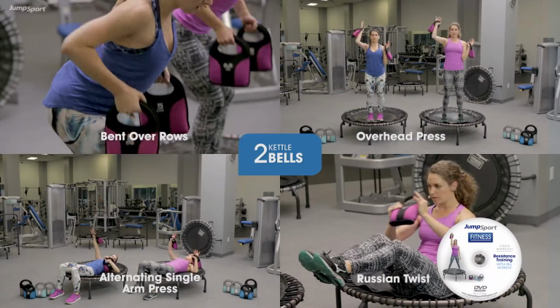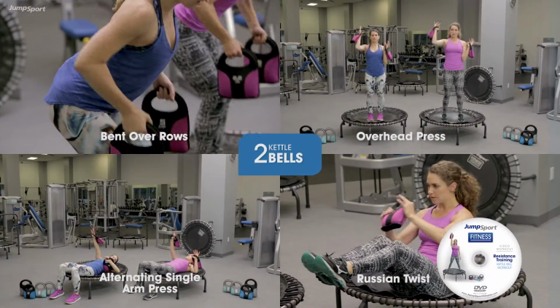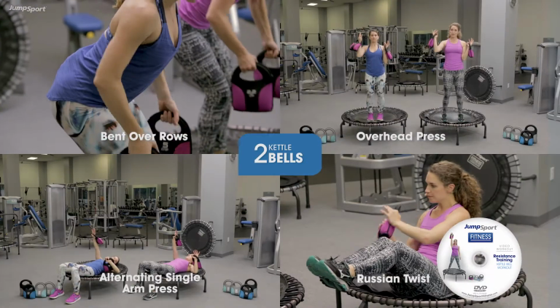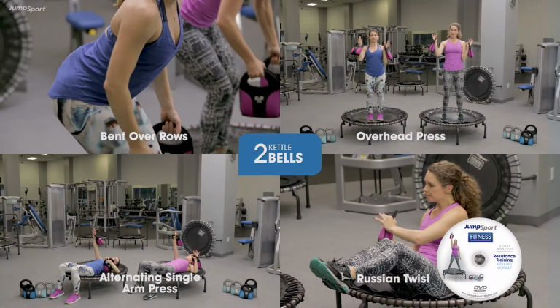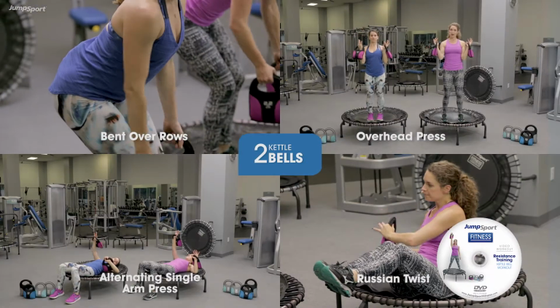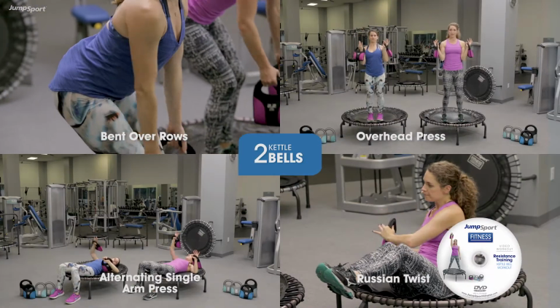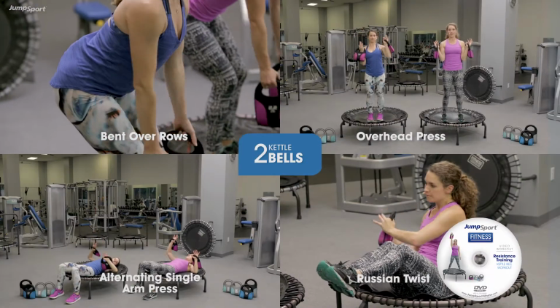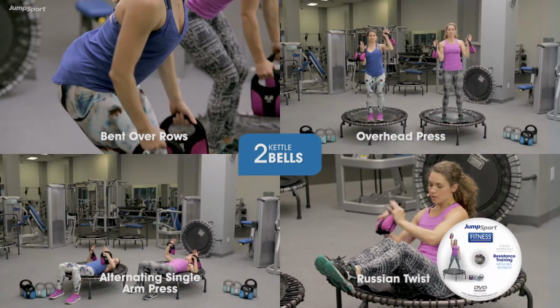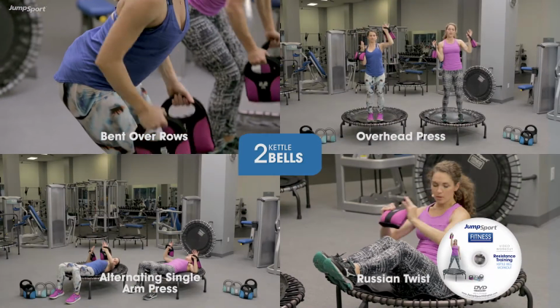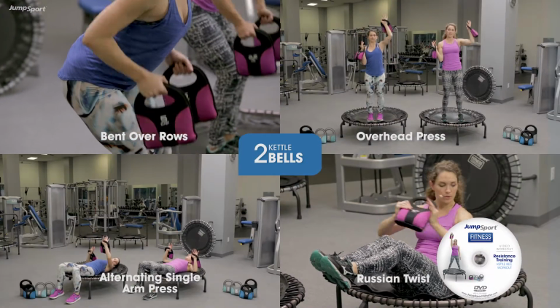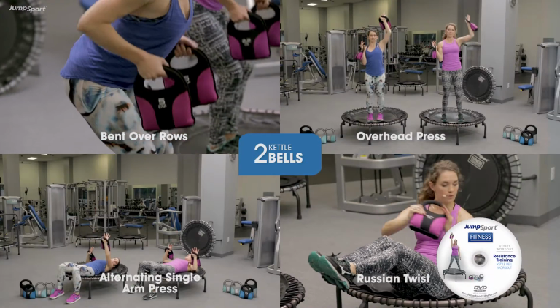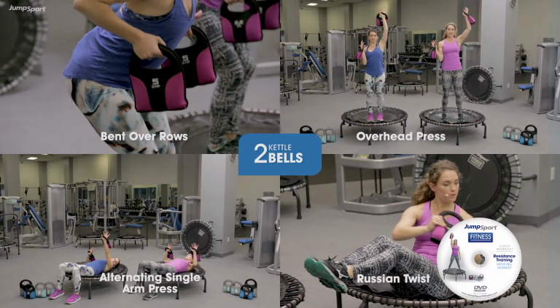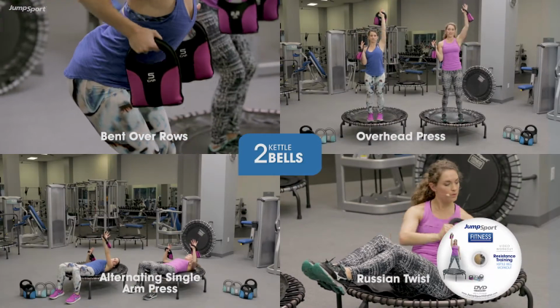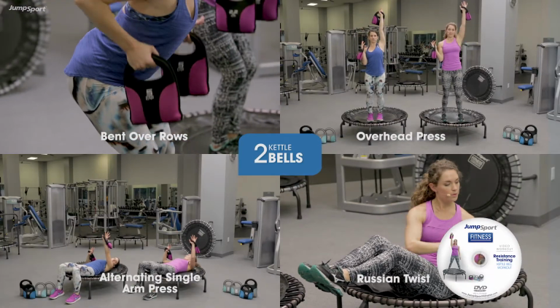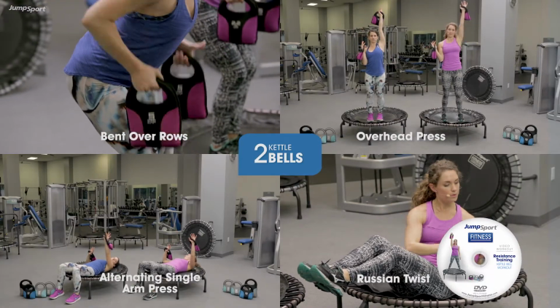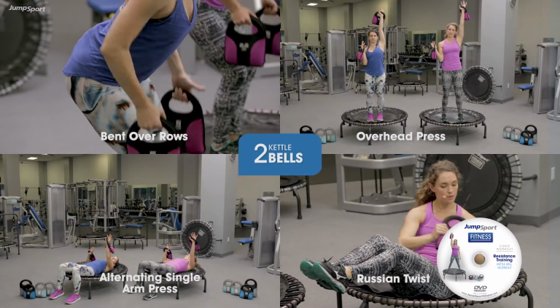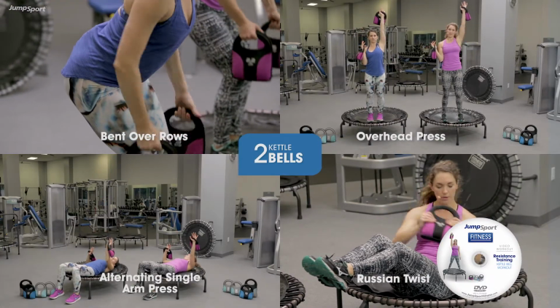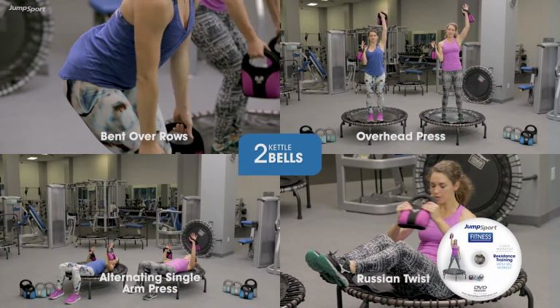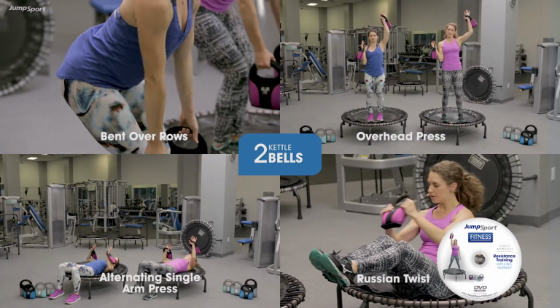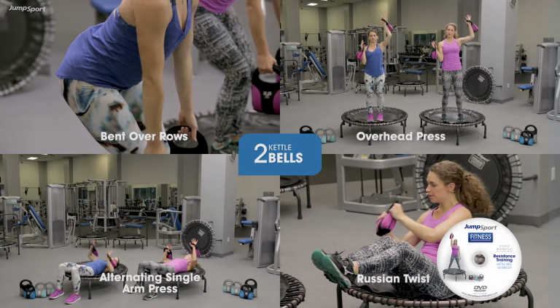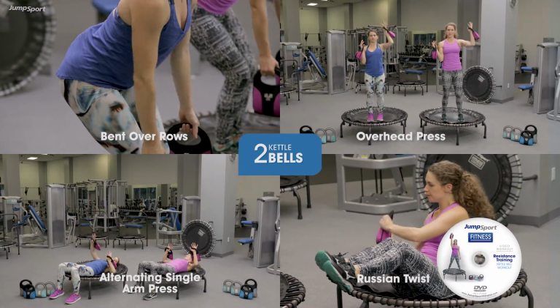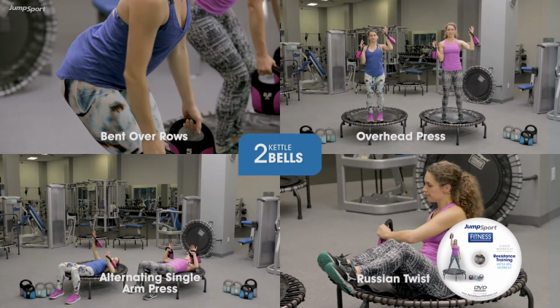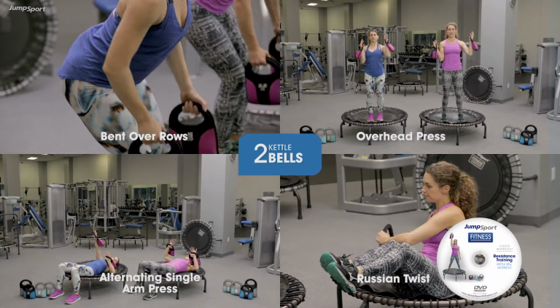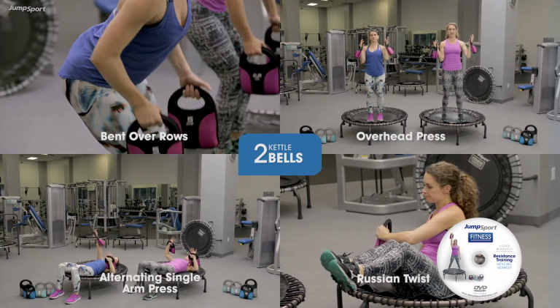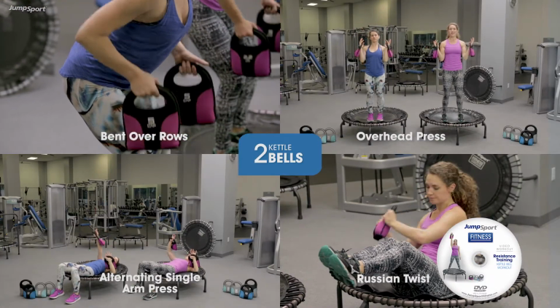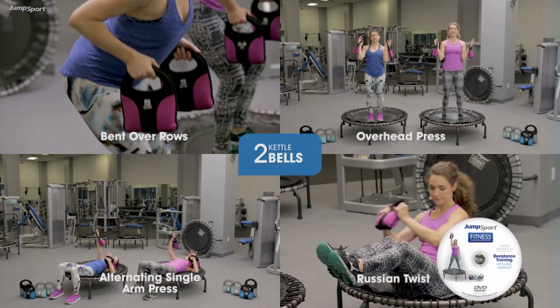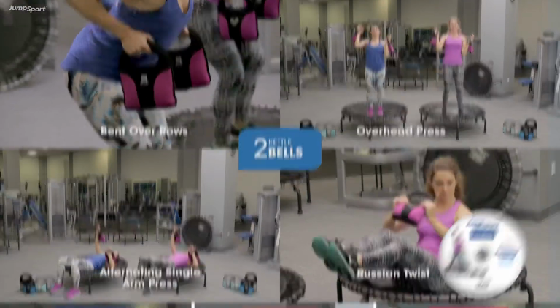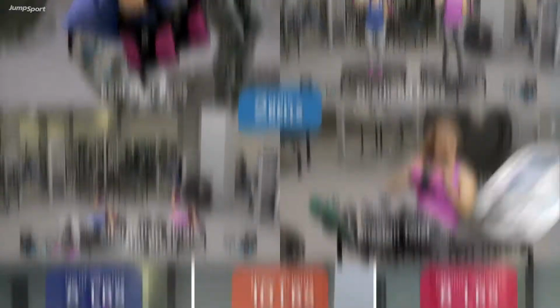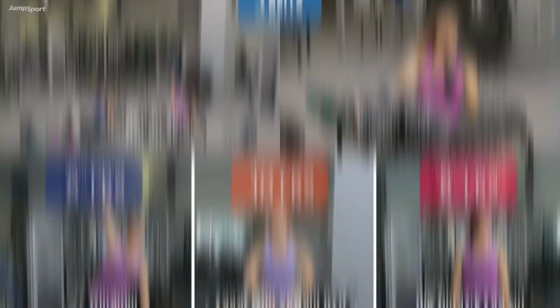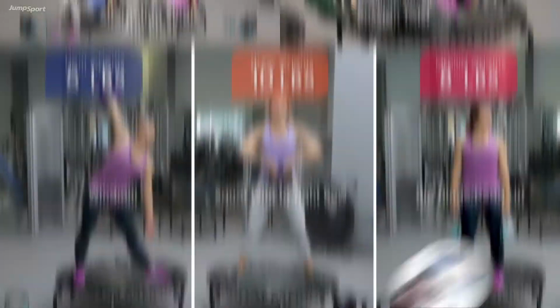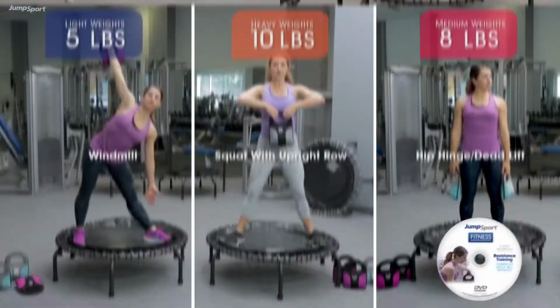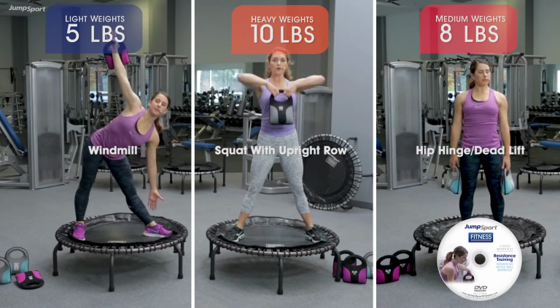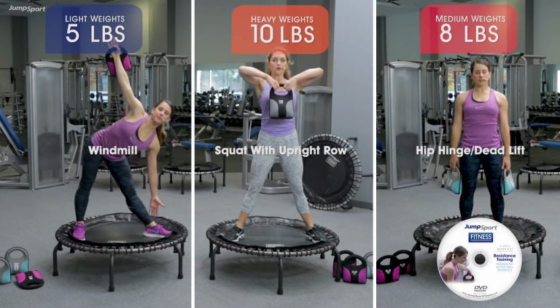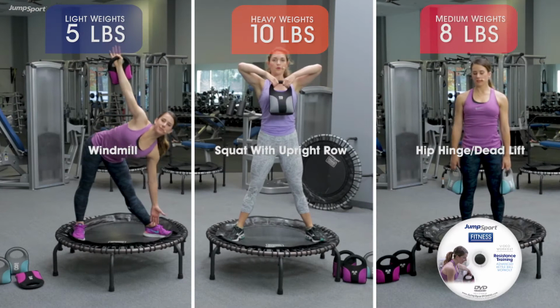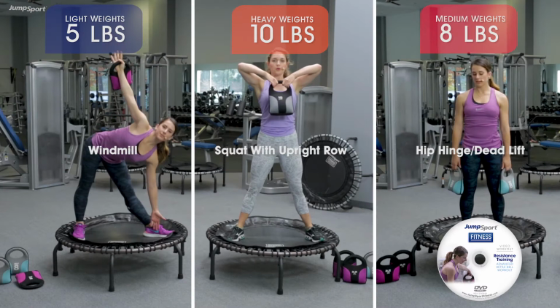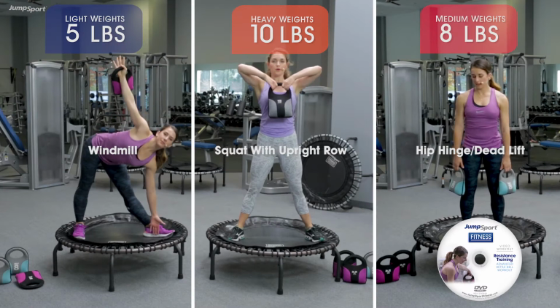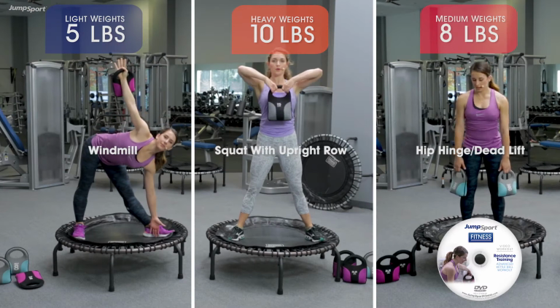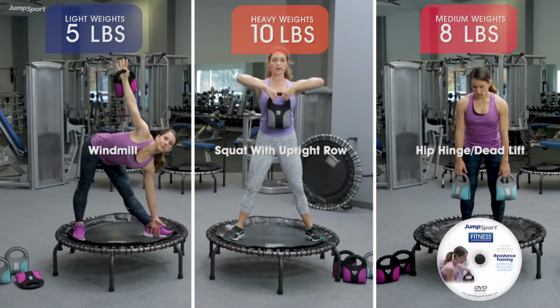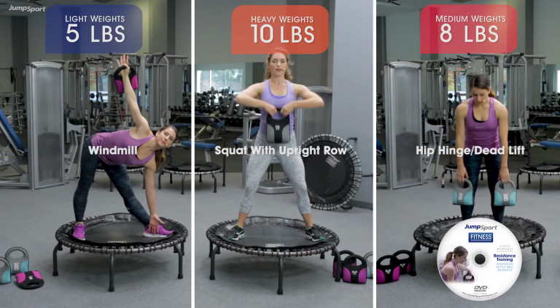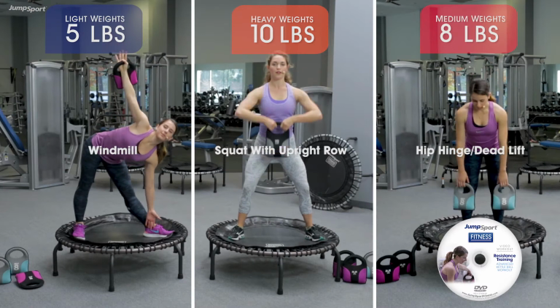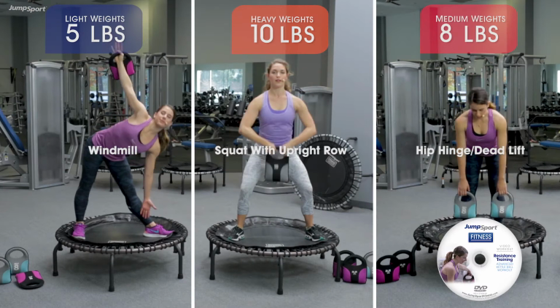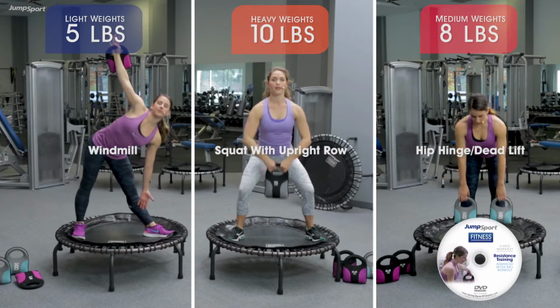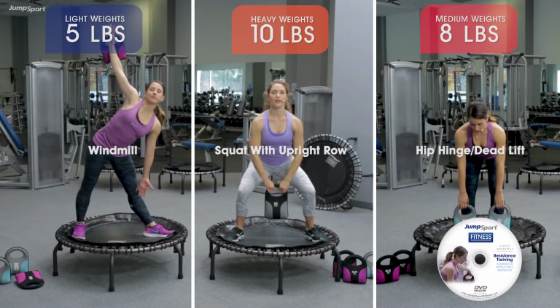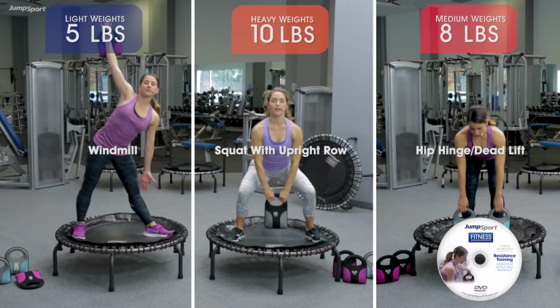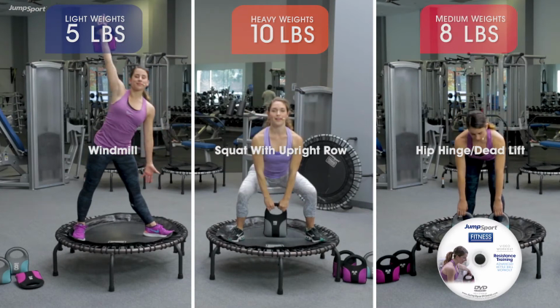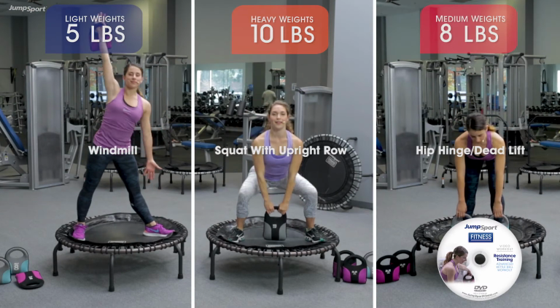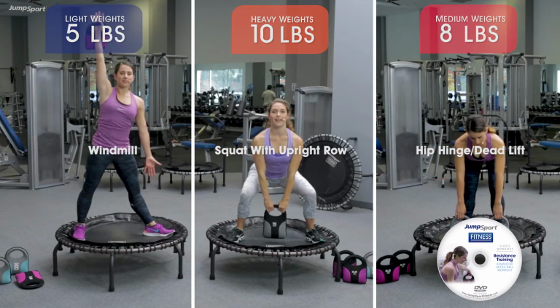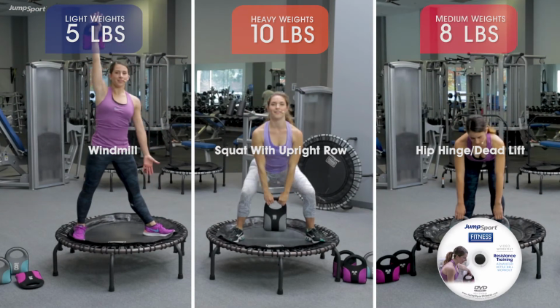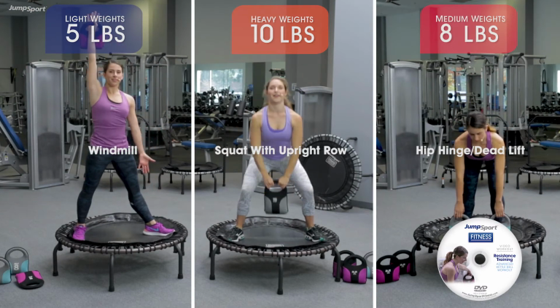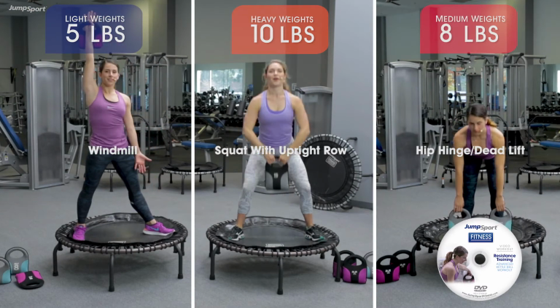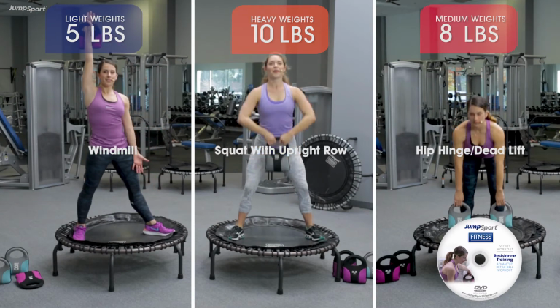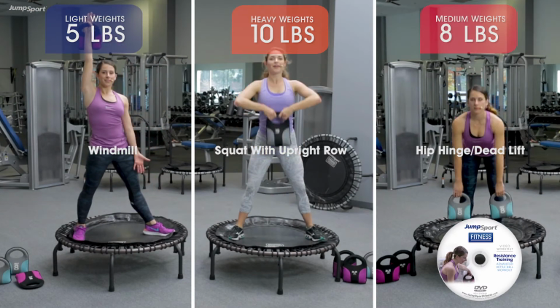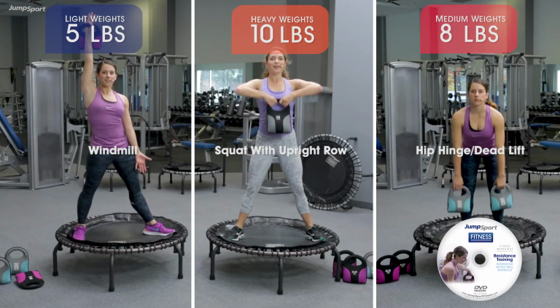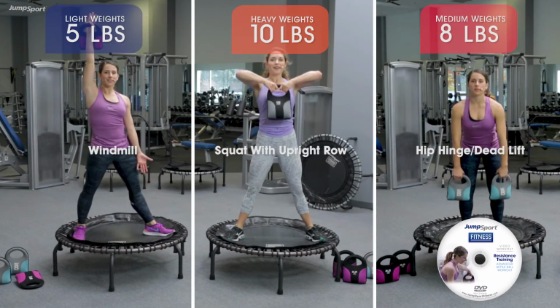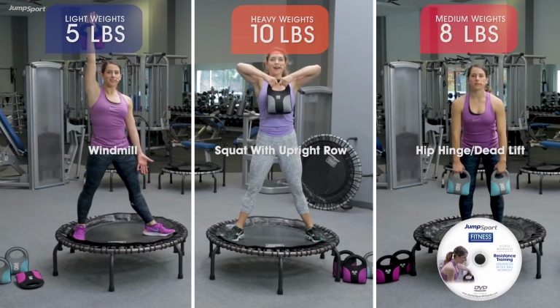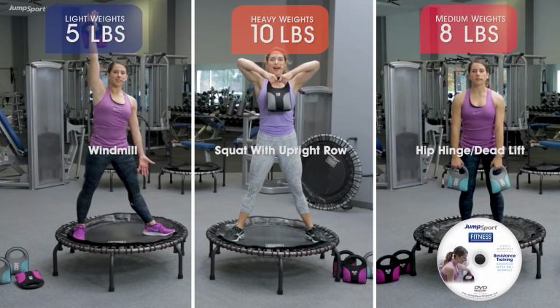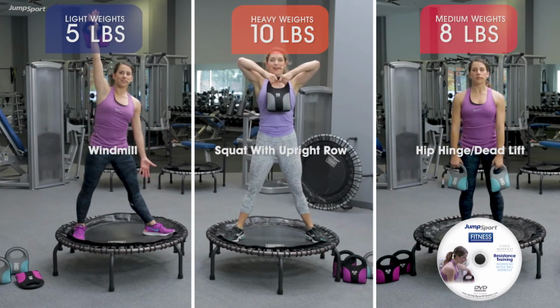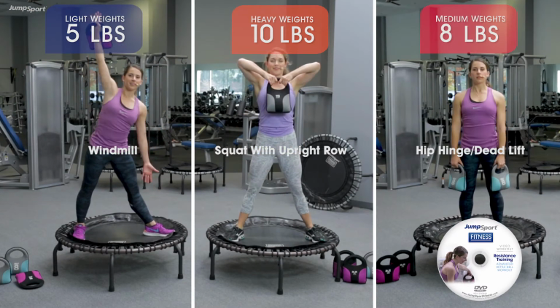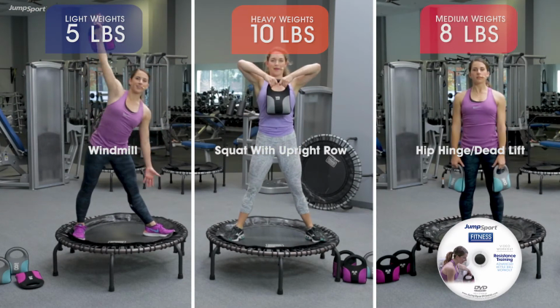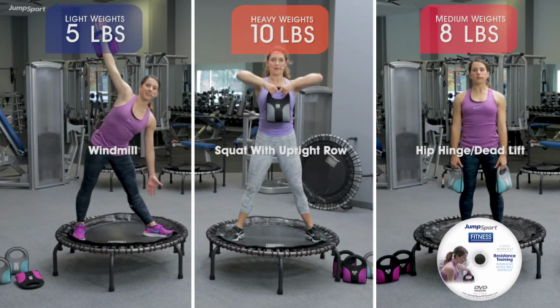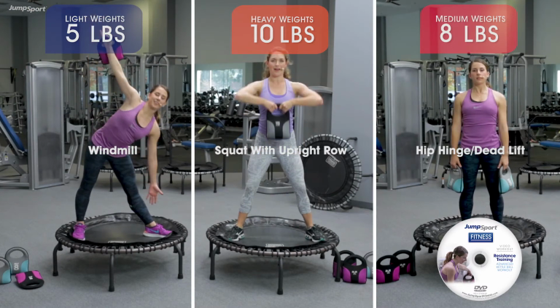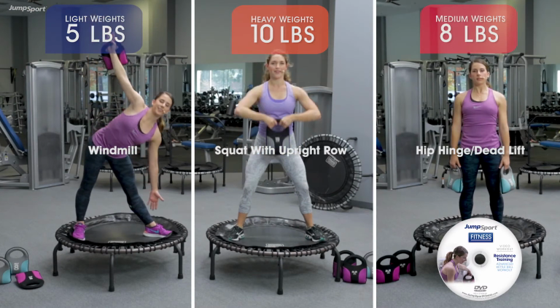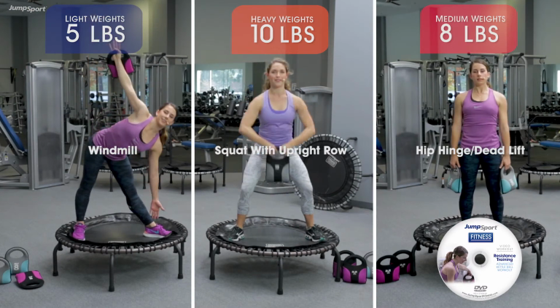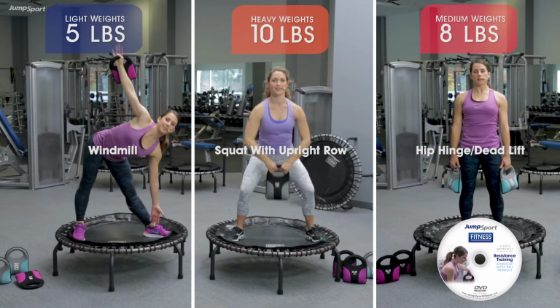This exercise is really going to tone your arms. Inhale down, exhale pressed.